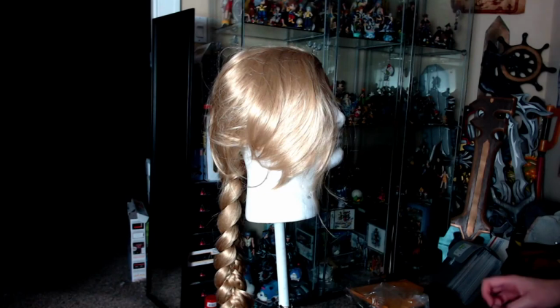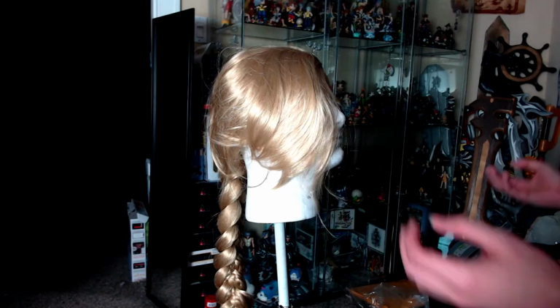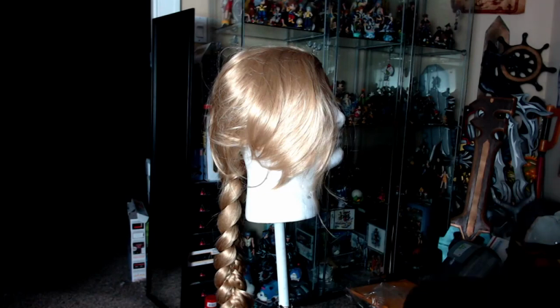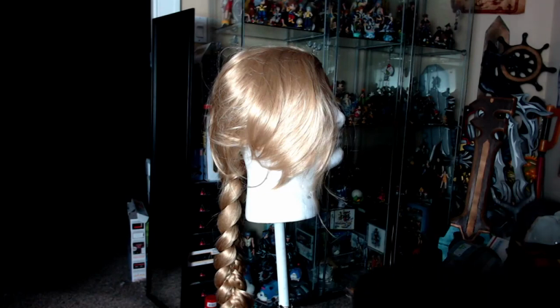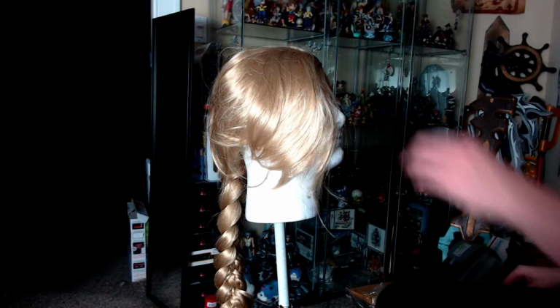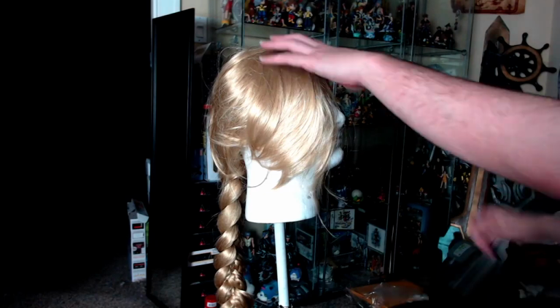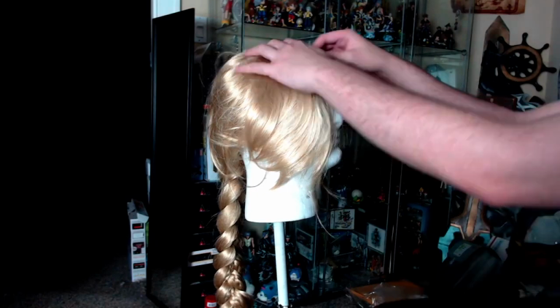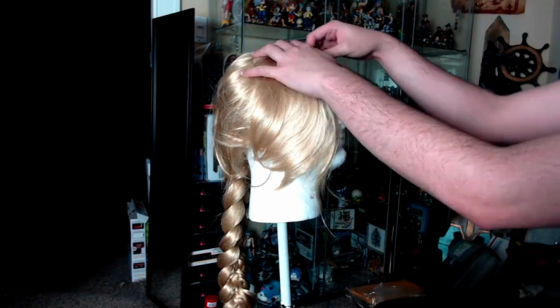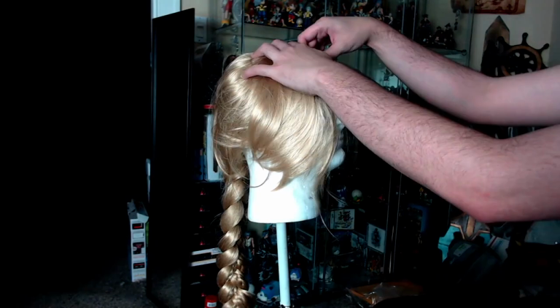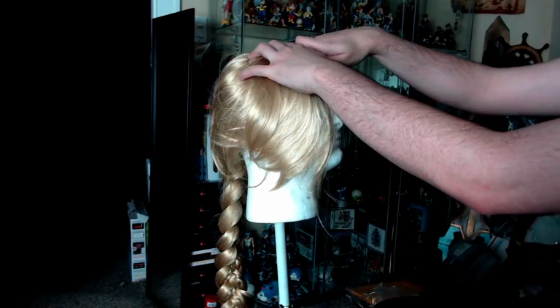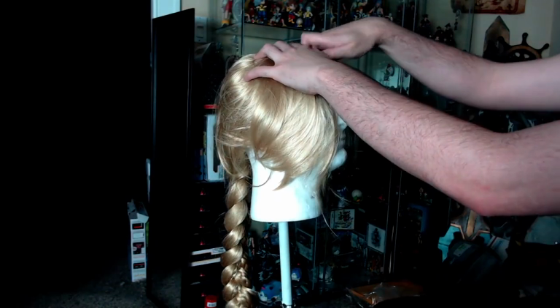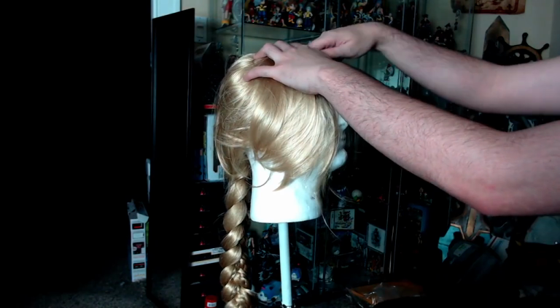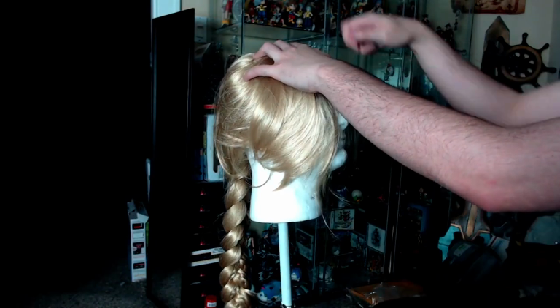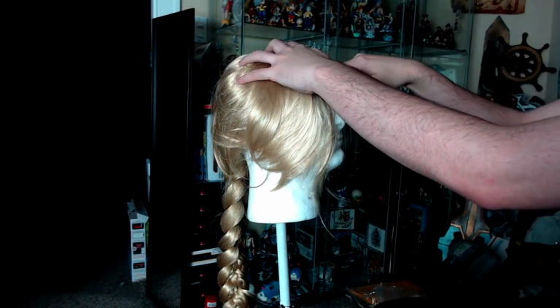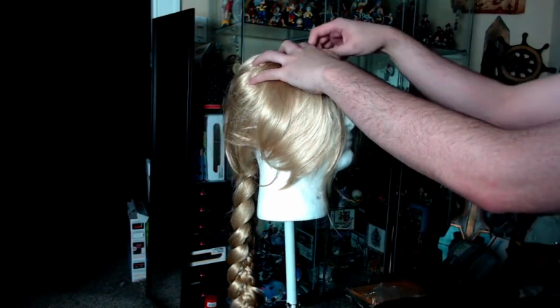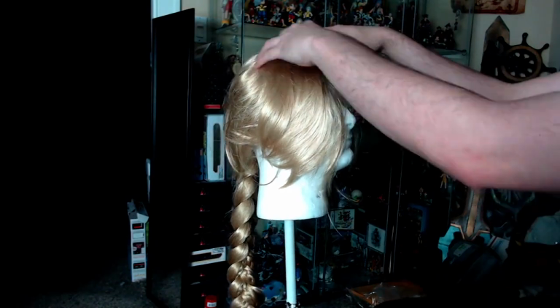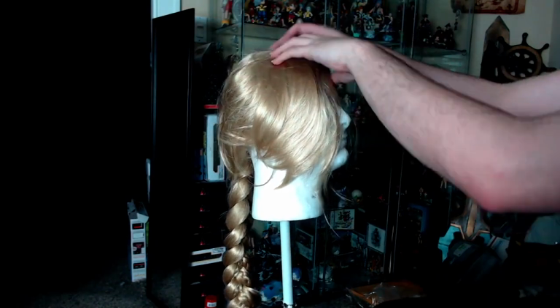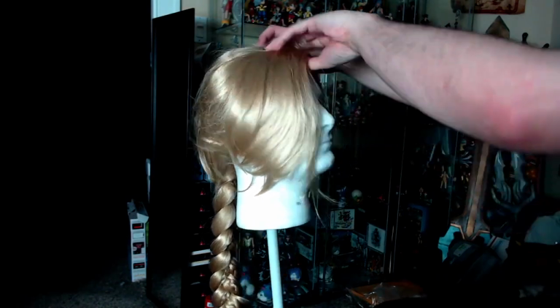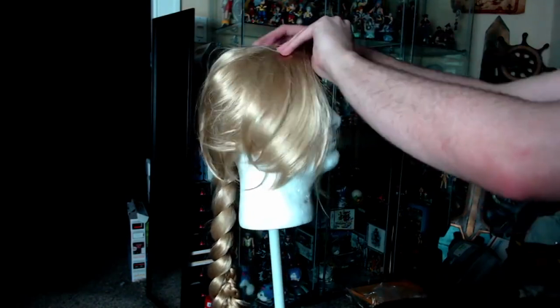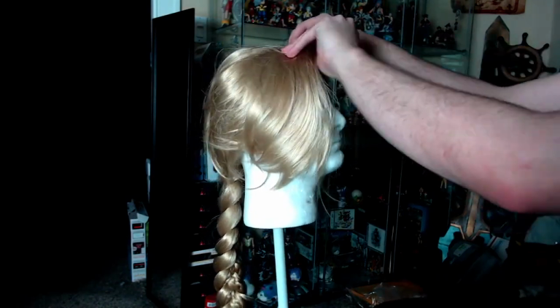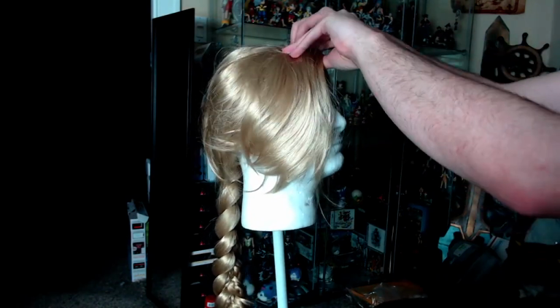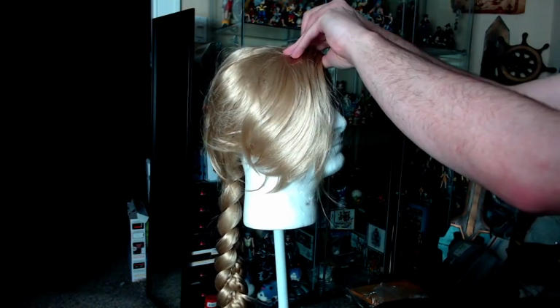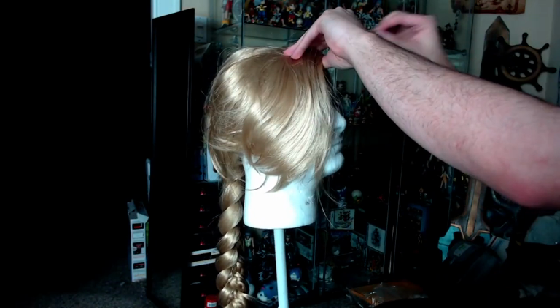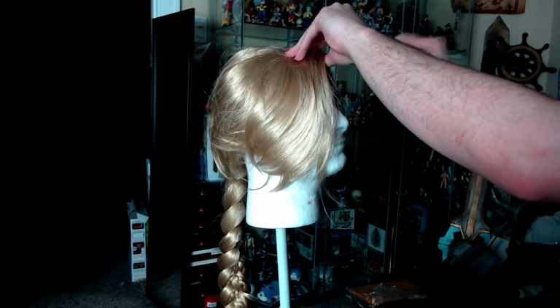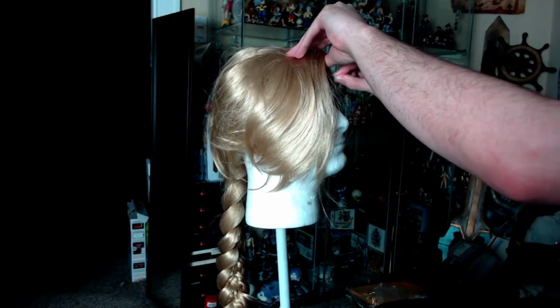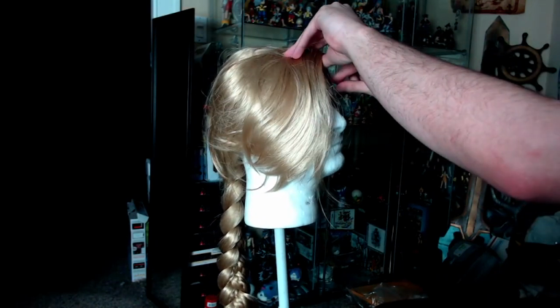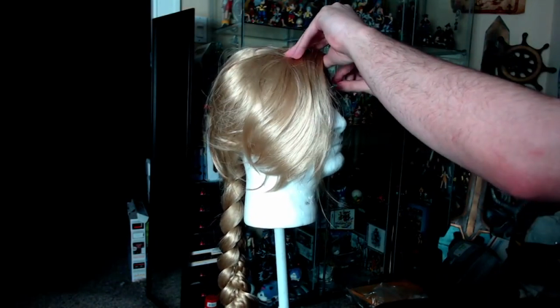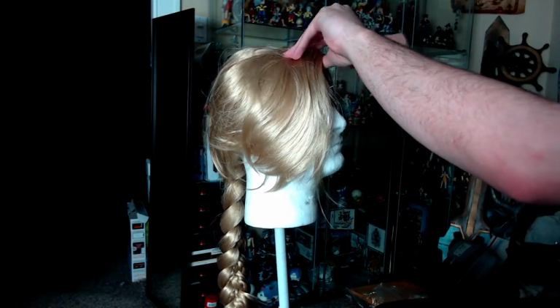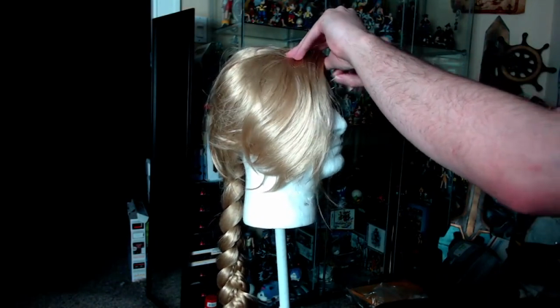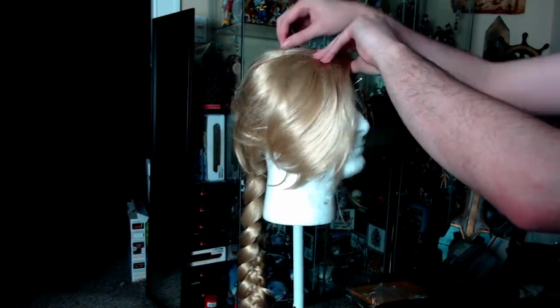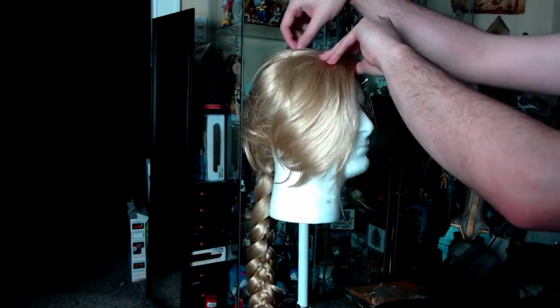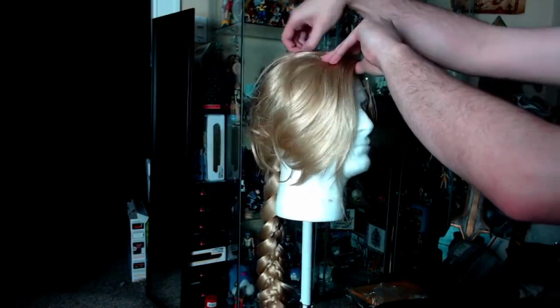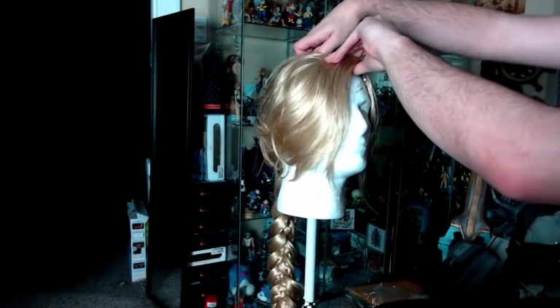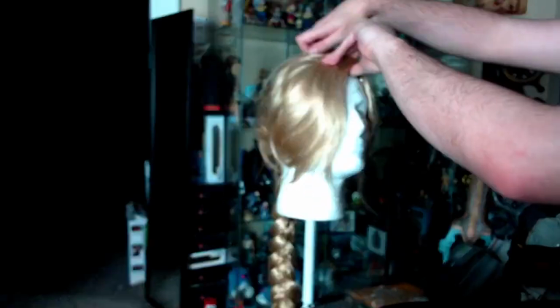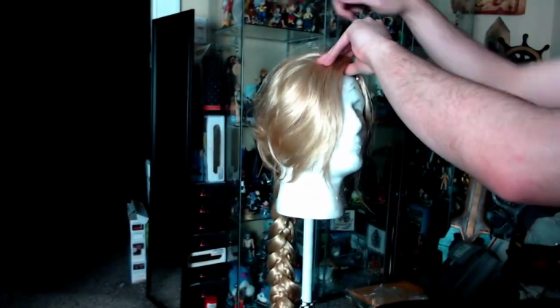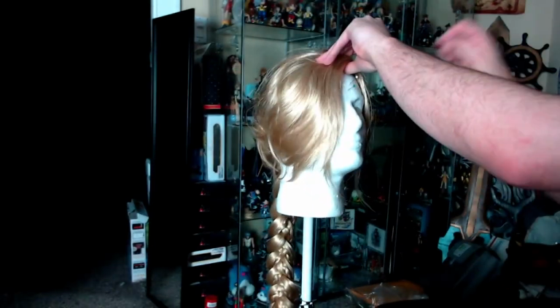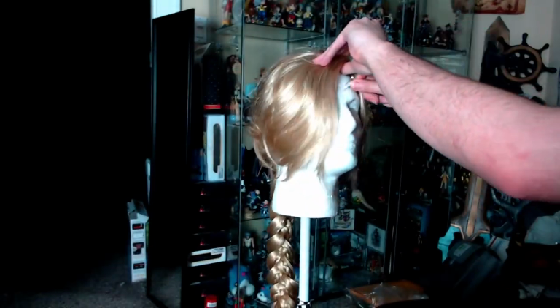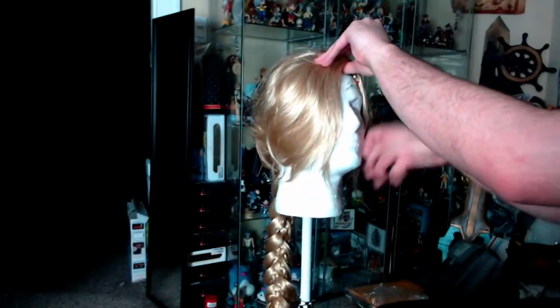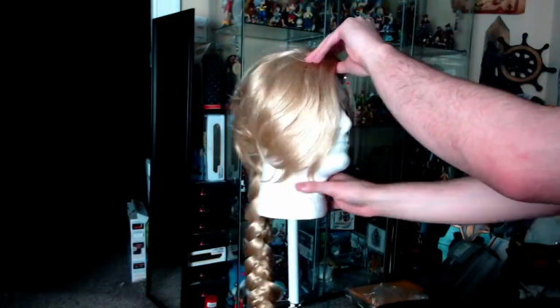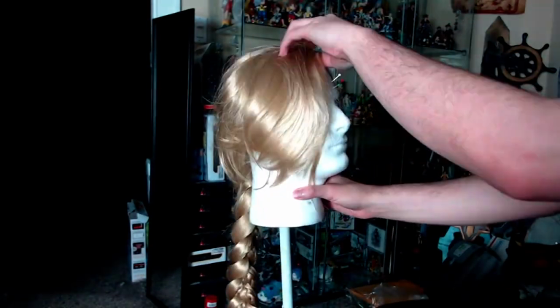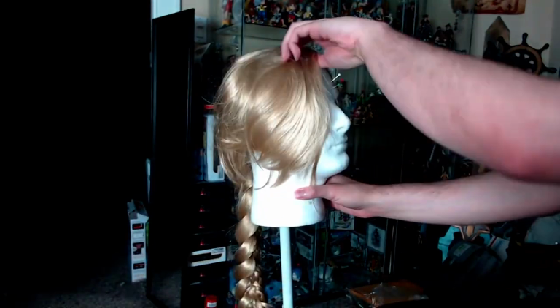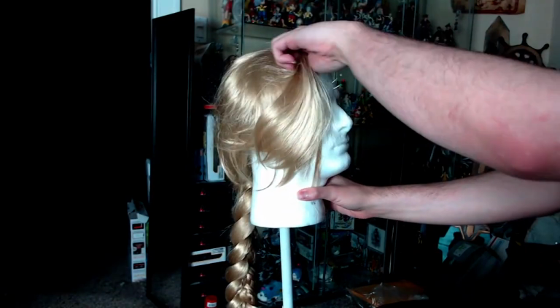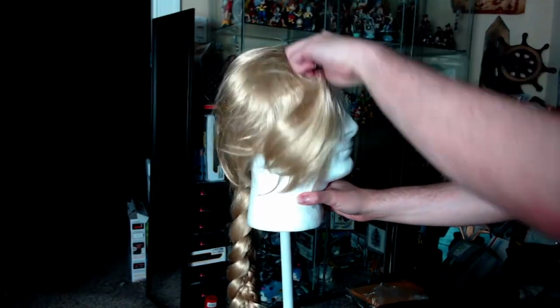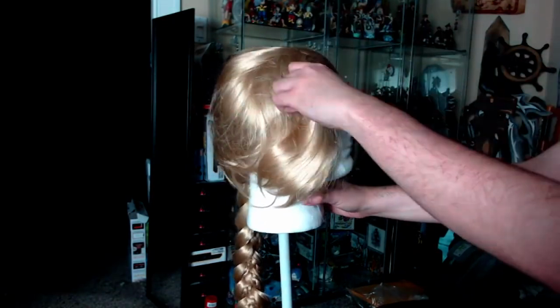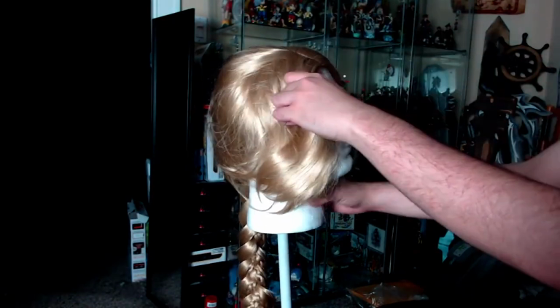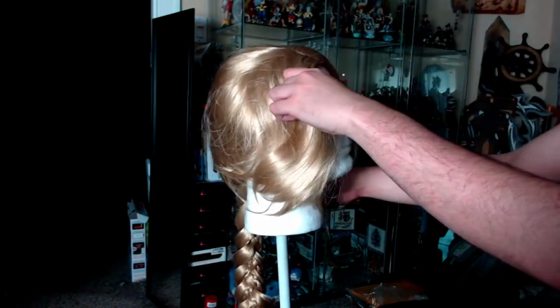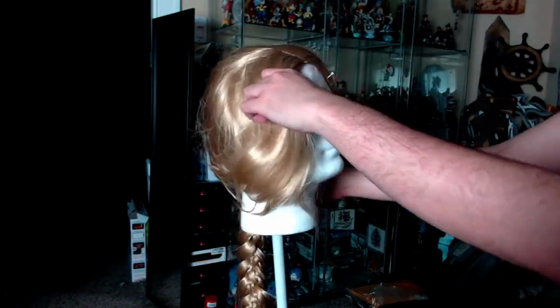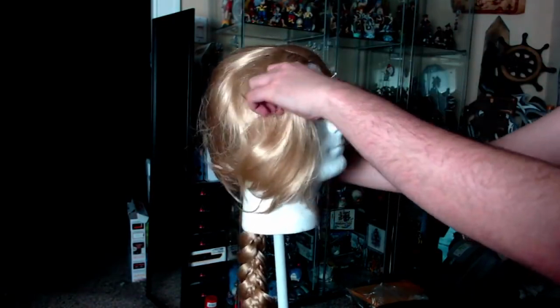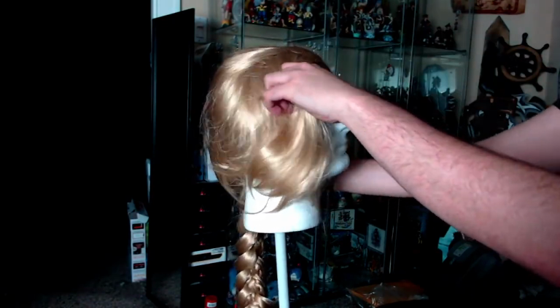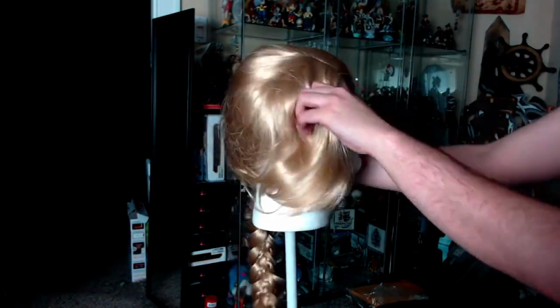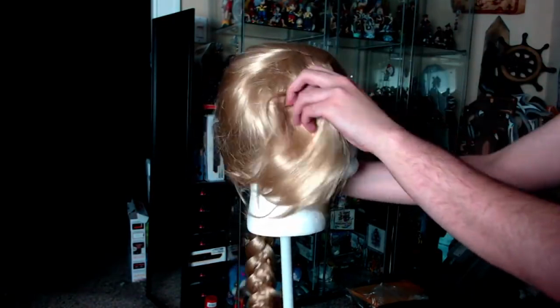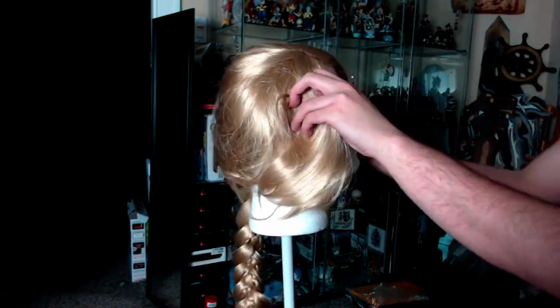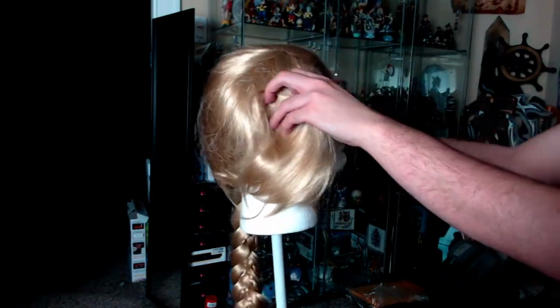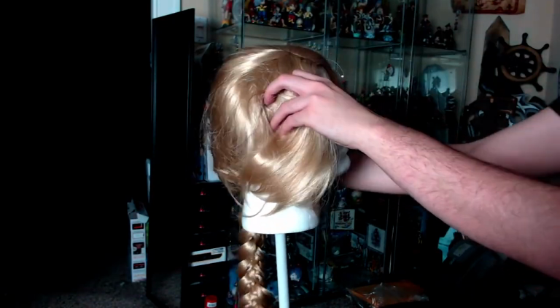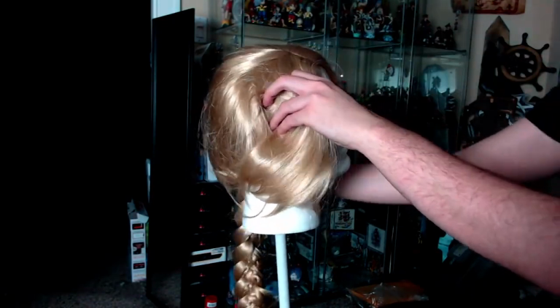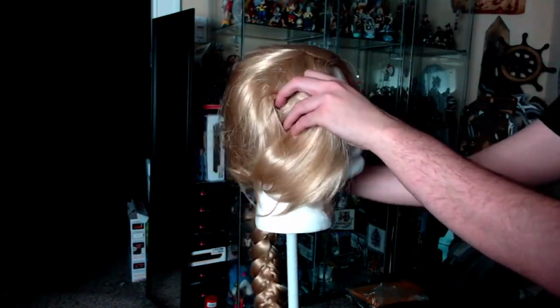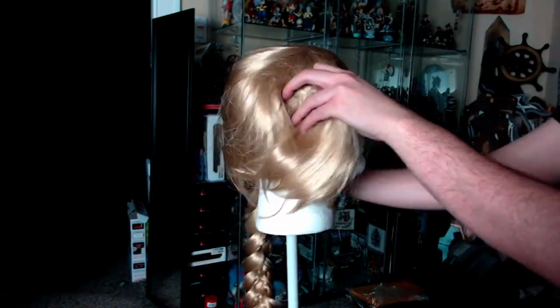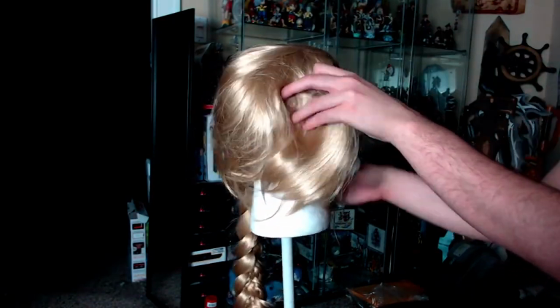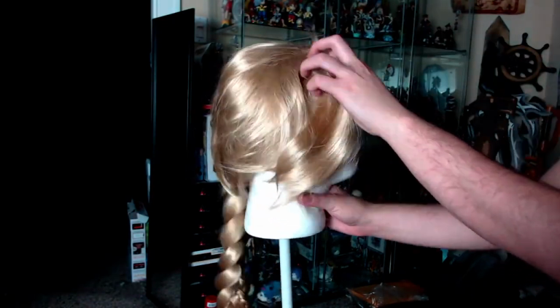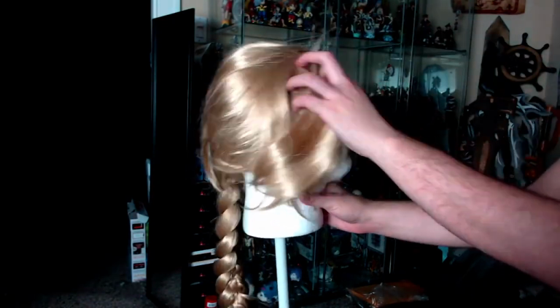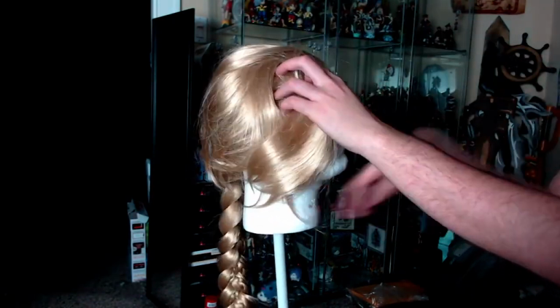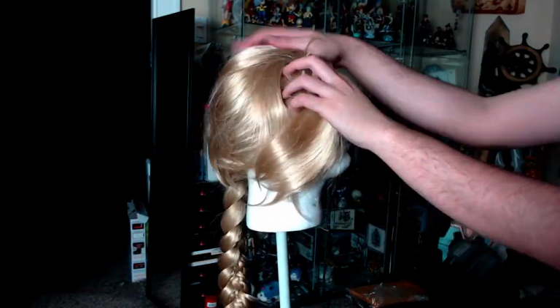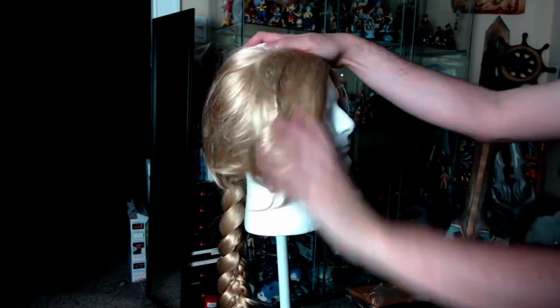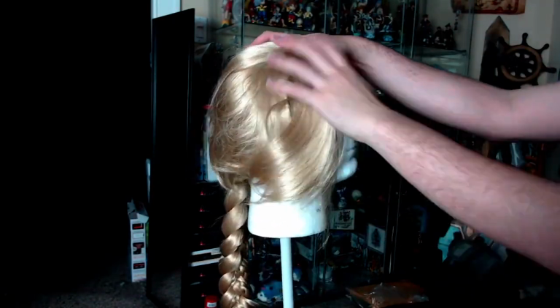Hey guys, today I'll be showing you how I transformed this $30 Amazon wig into a pretty decent Rapunzel wig, if I do say so myself.